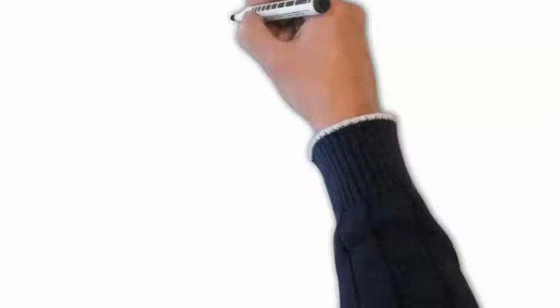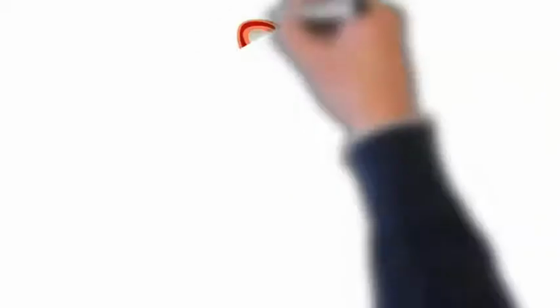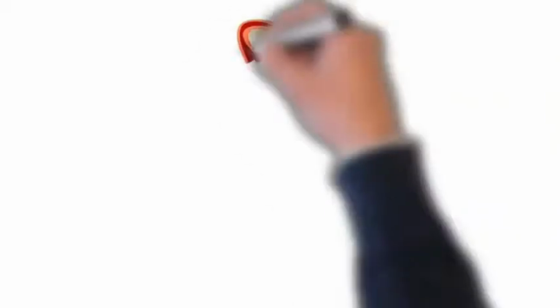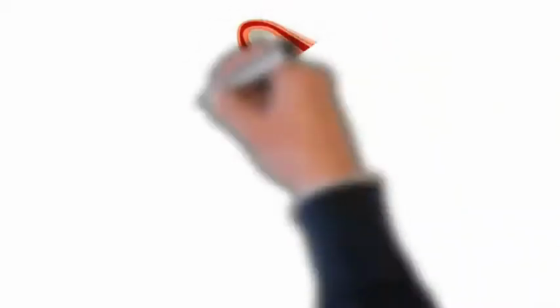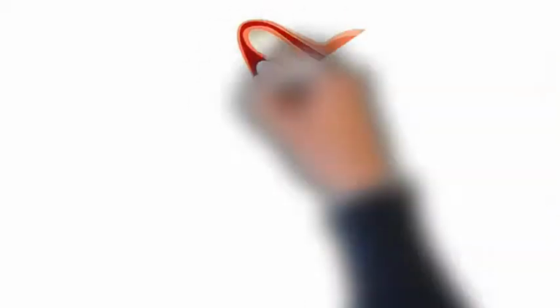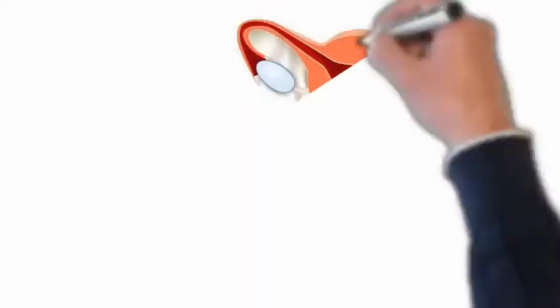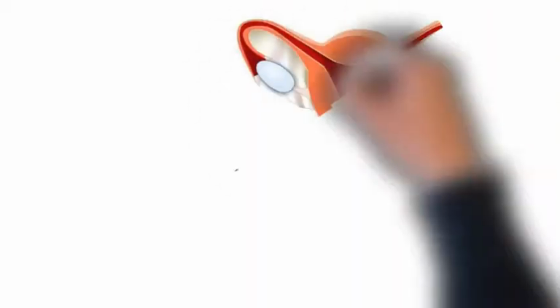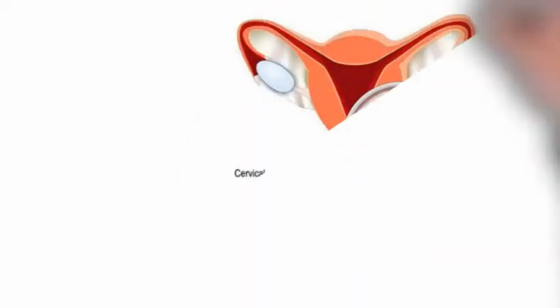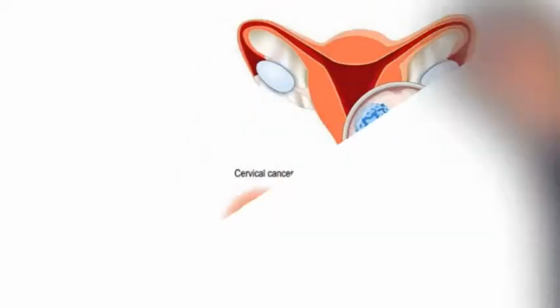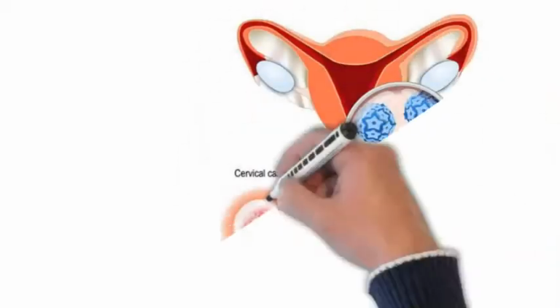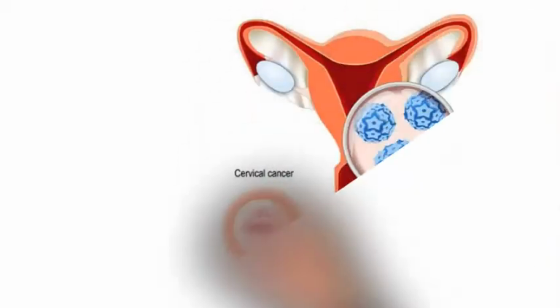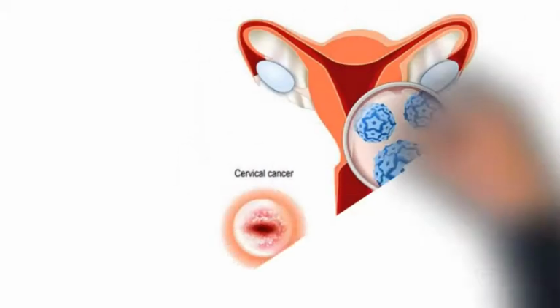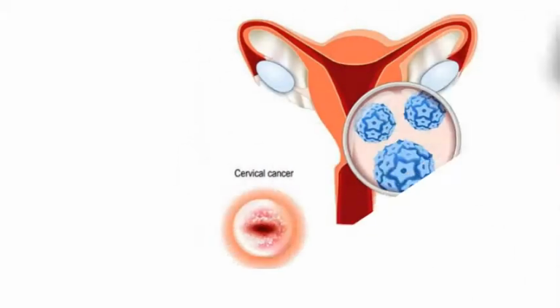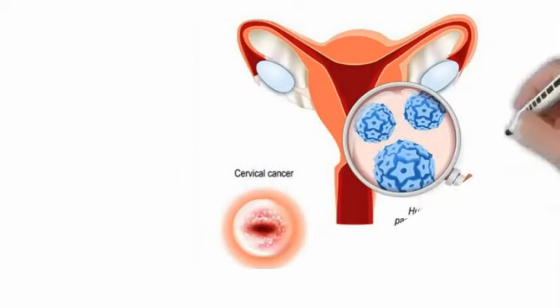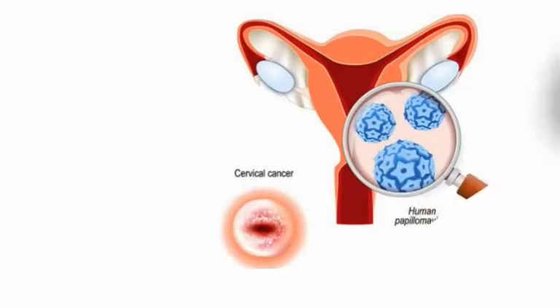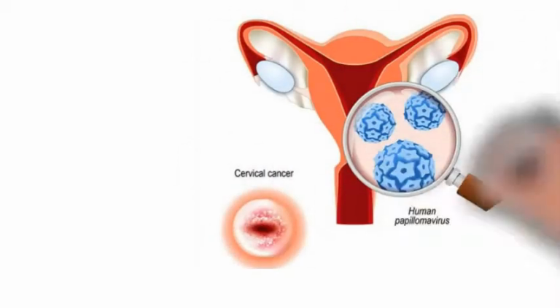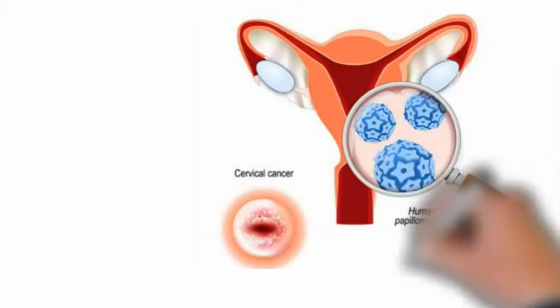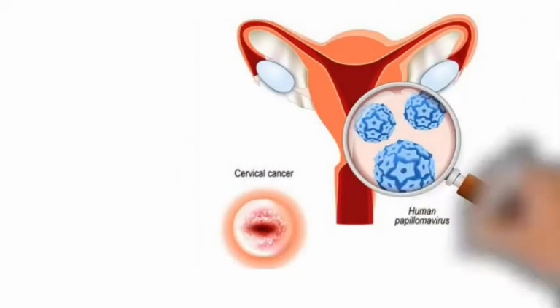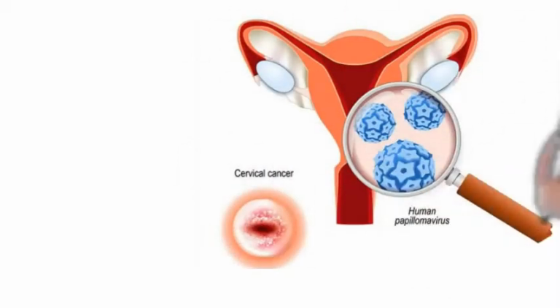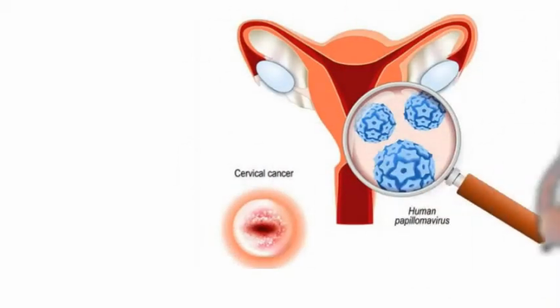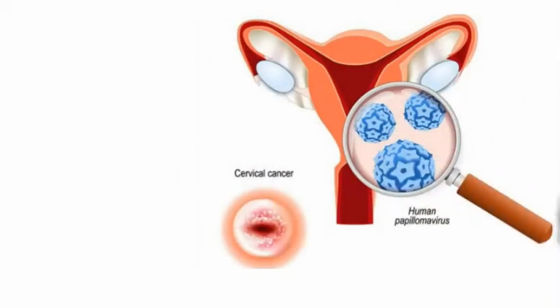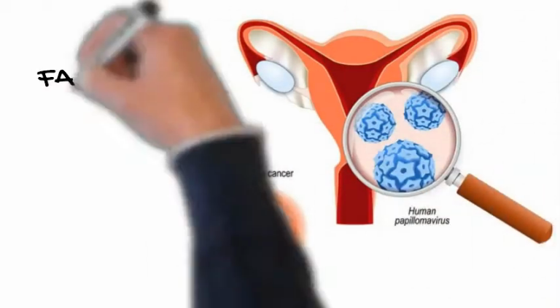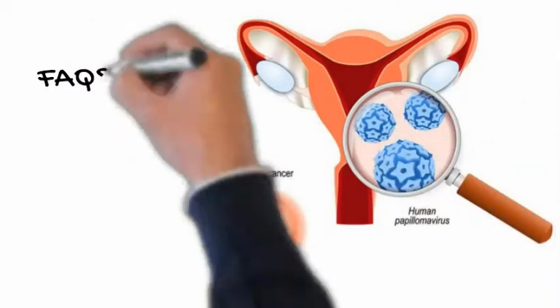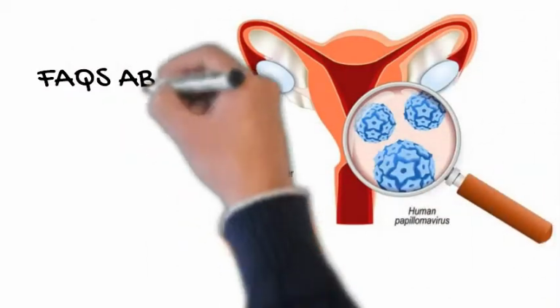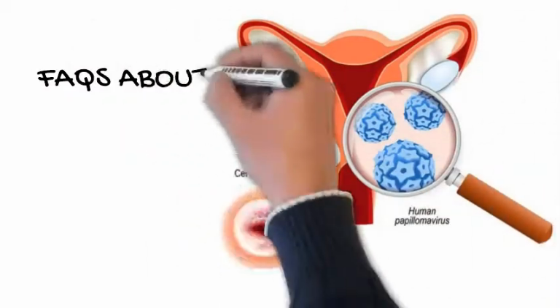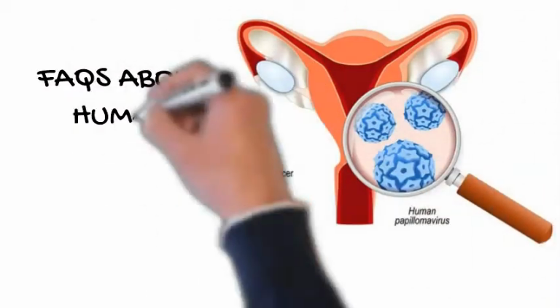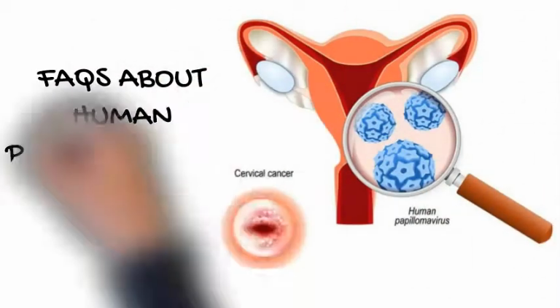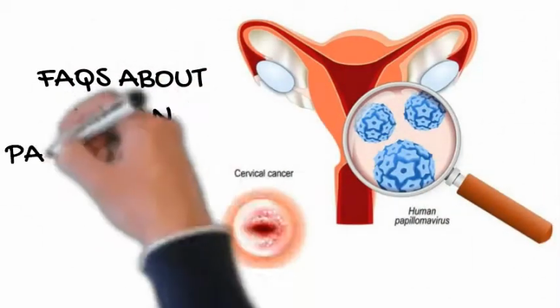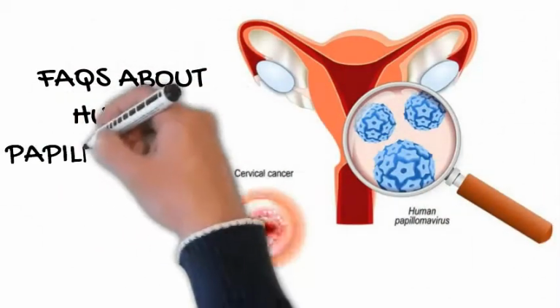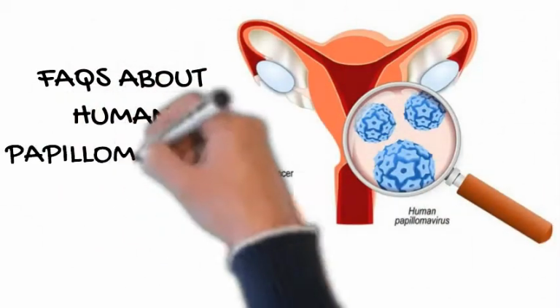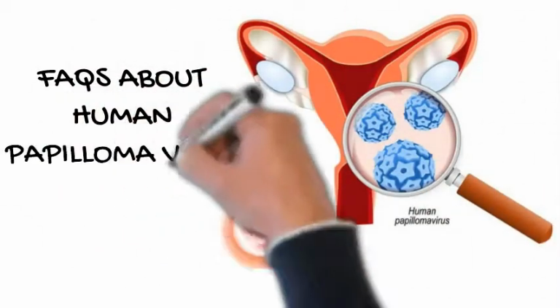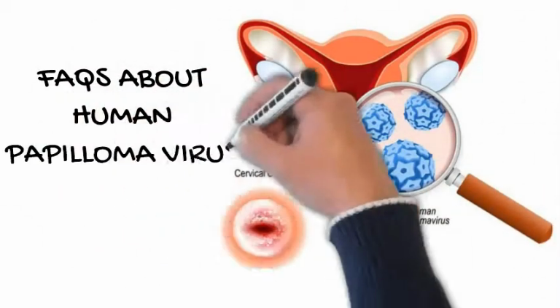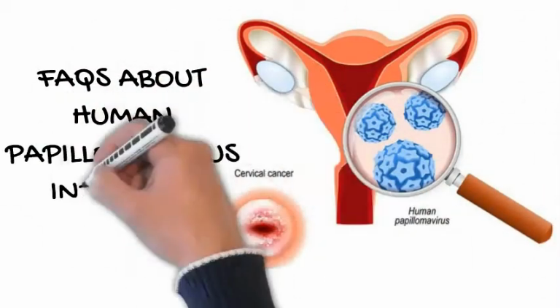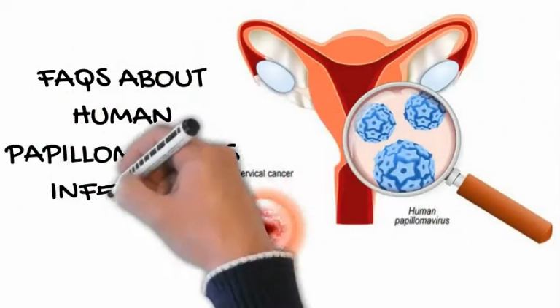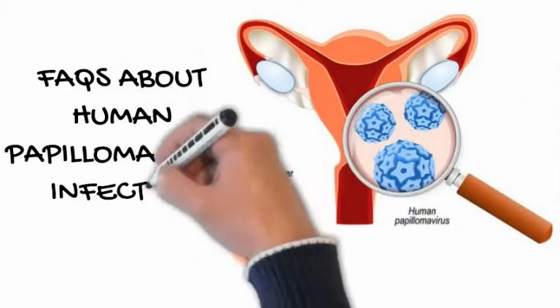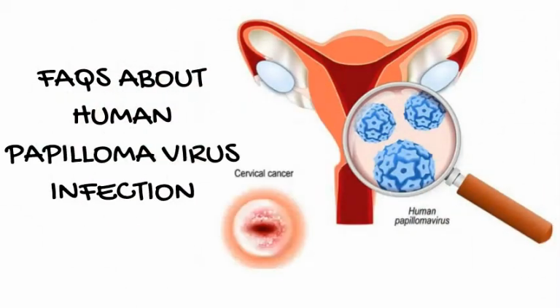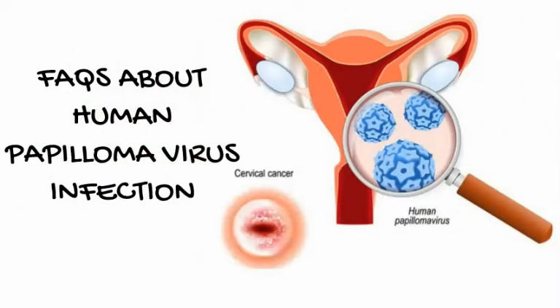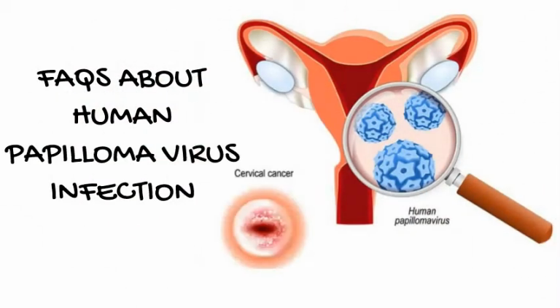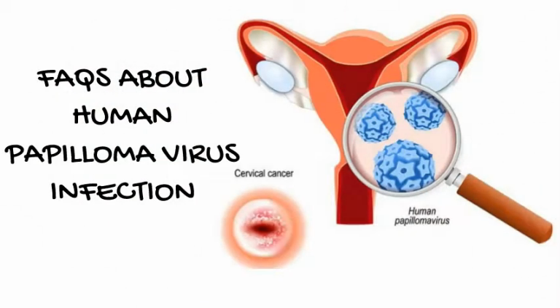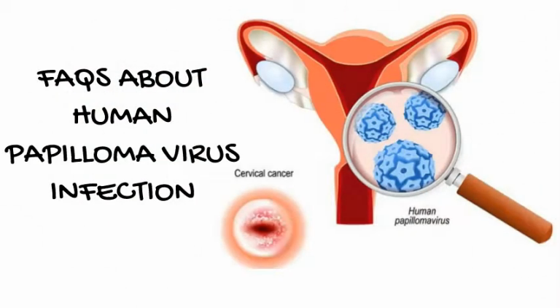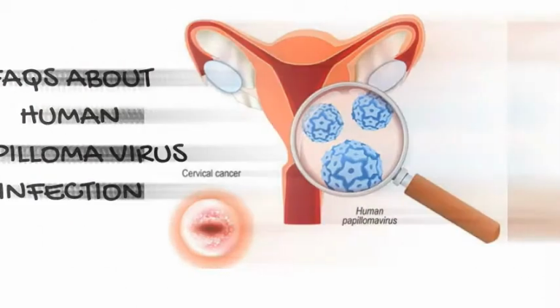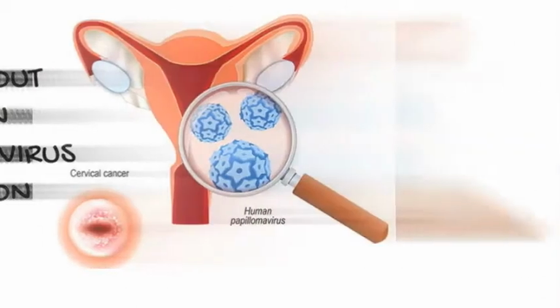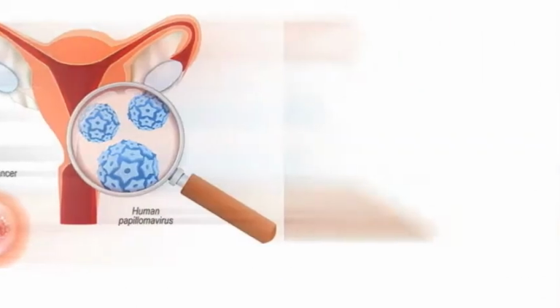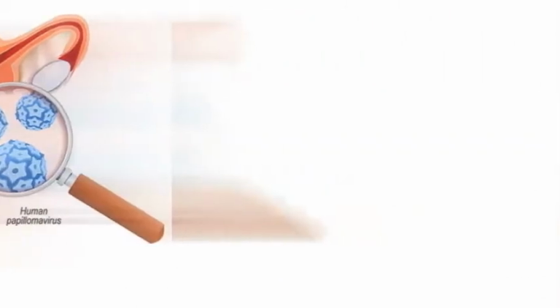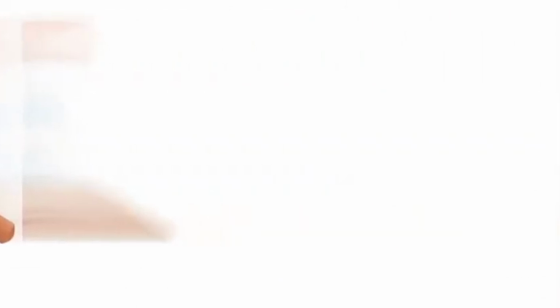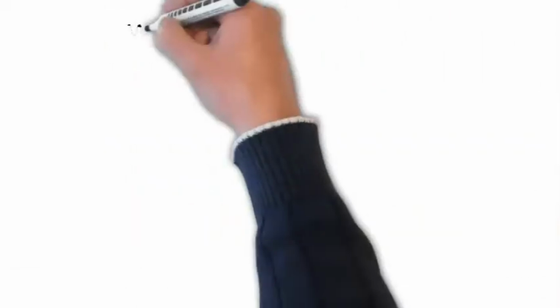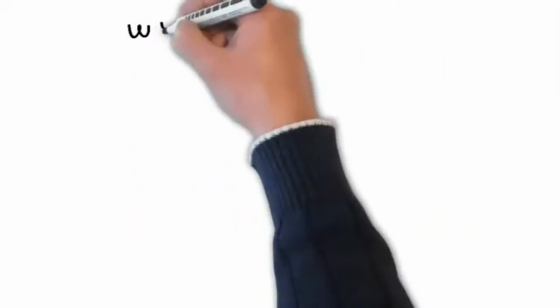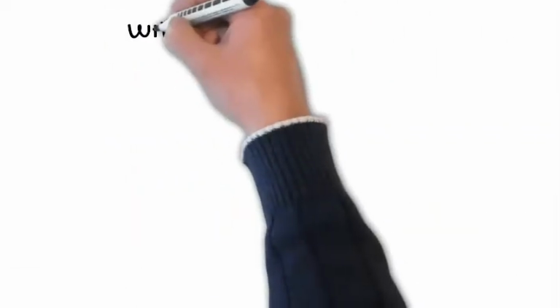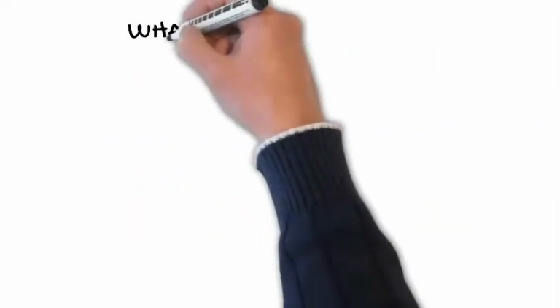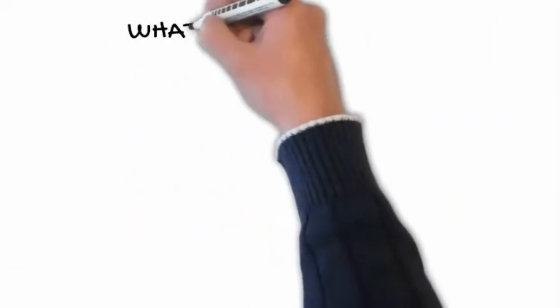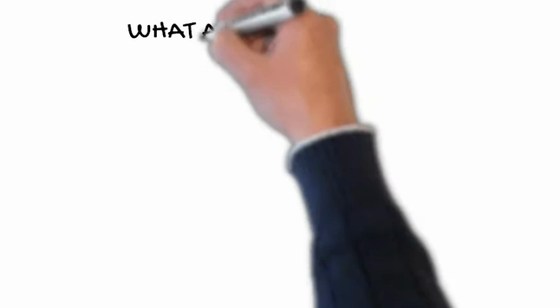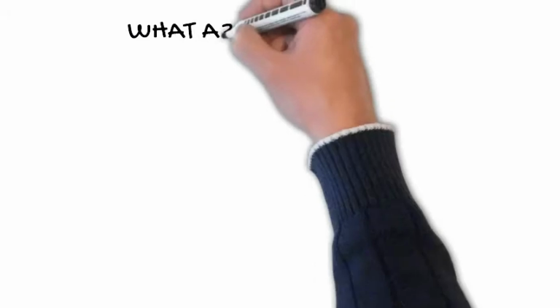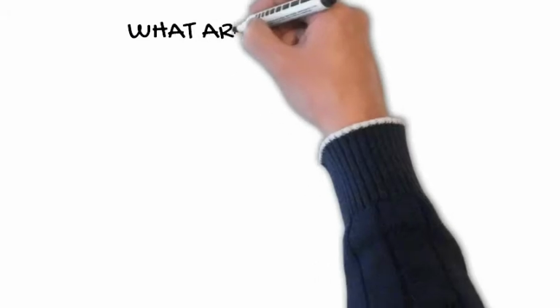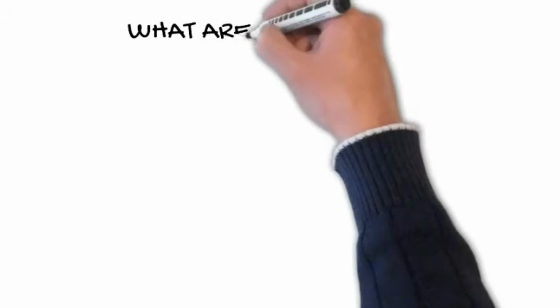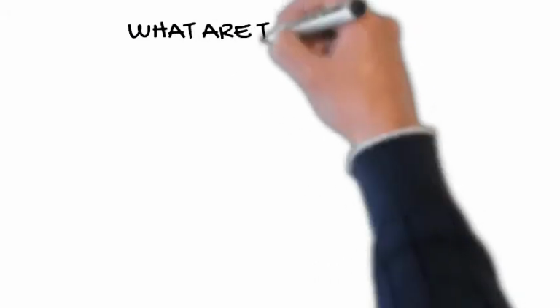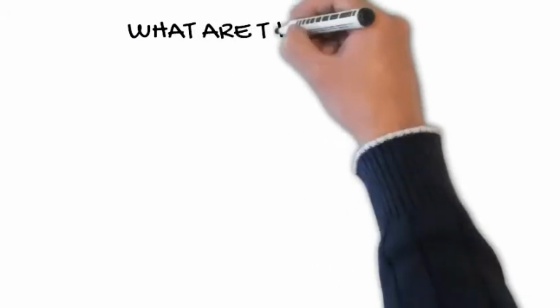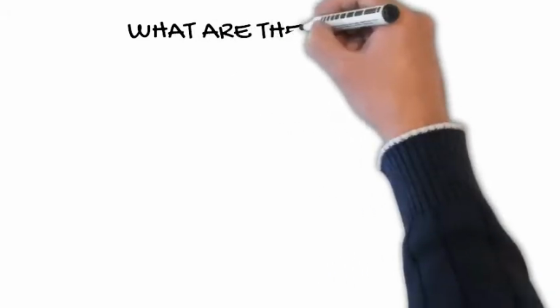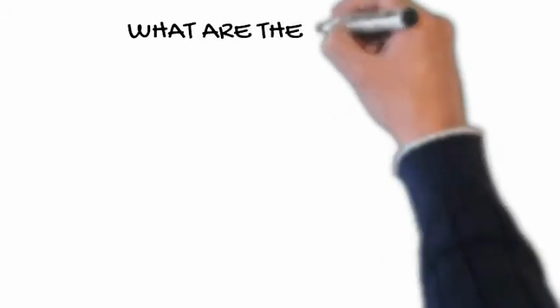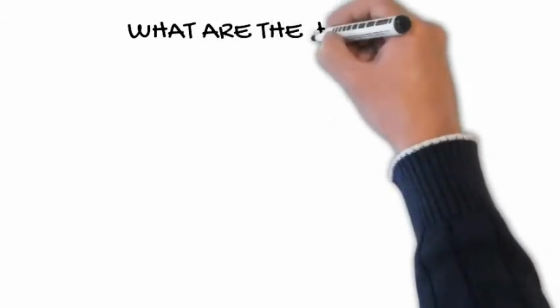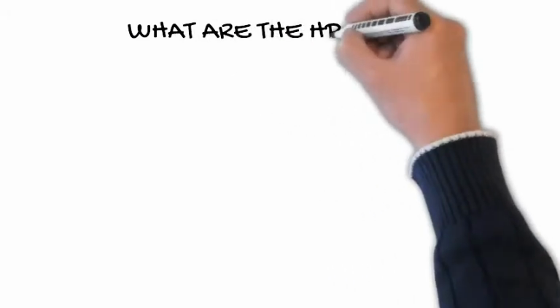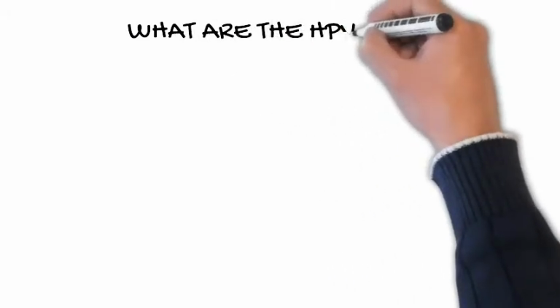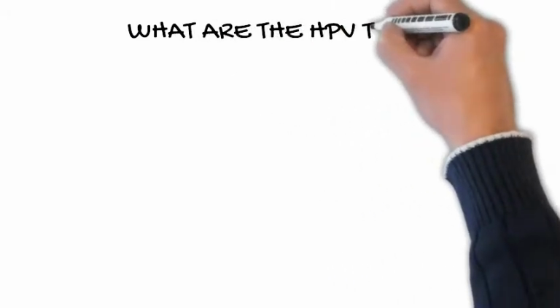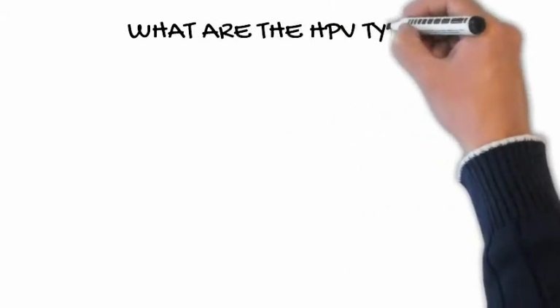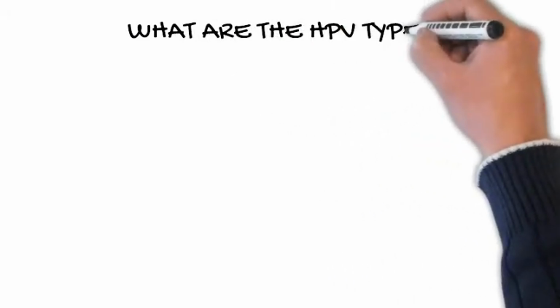Frequently asked questions about human papillomavirus infection. What are the HPV types?